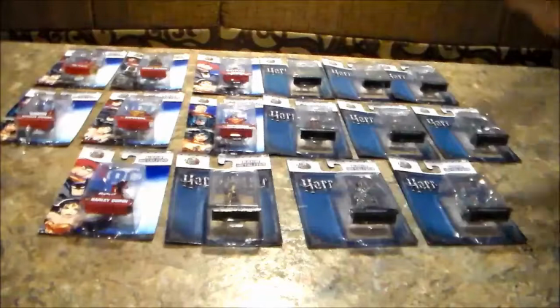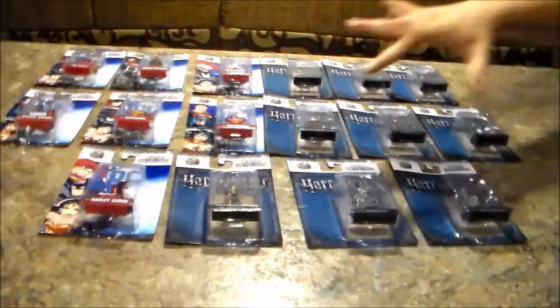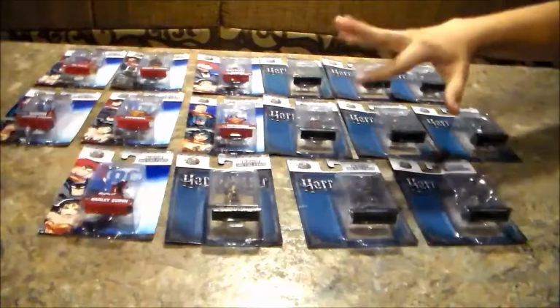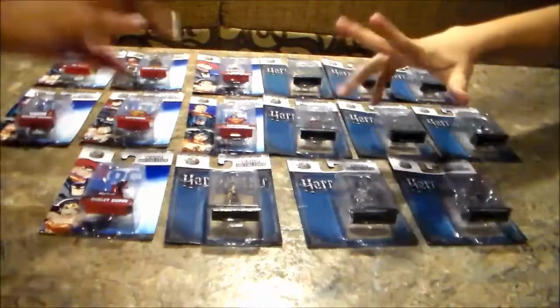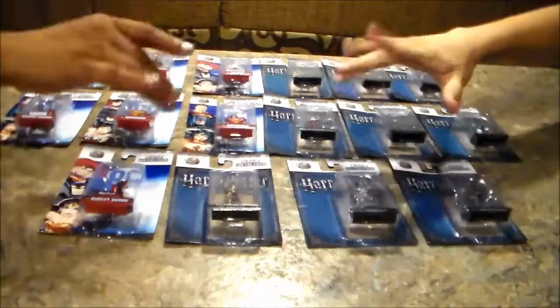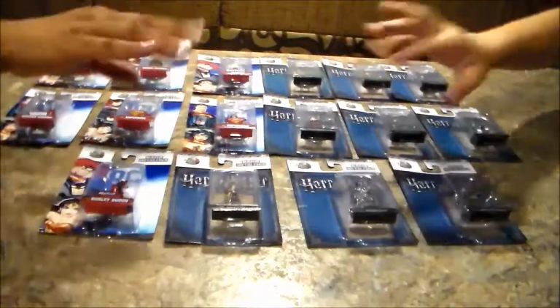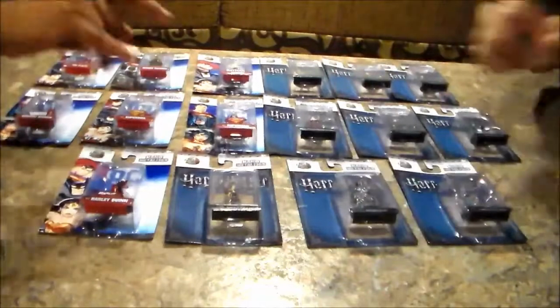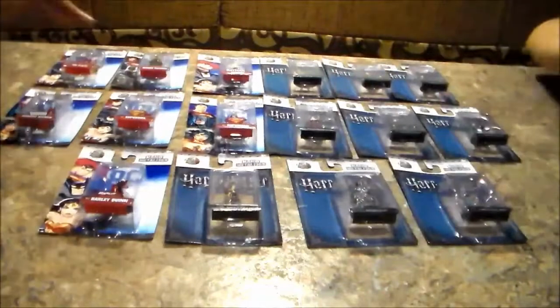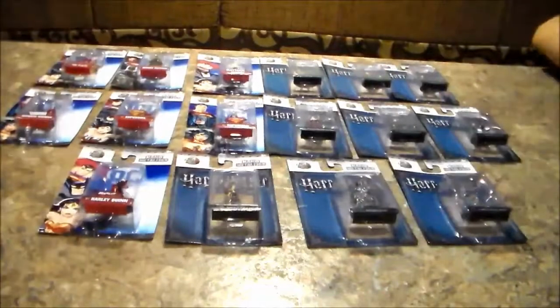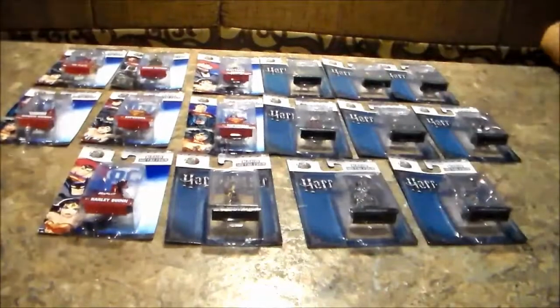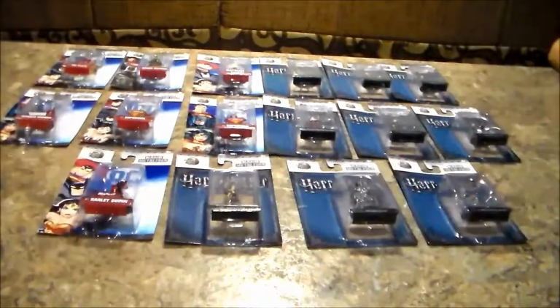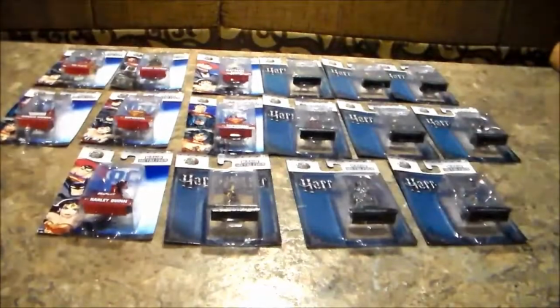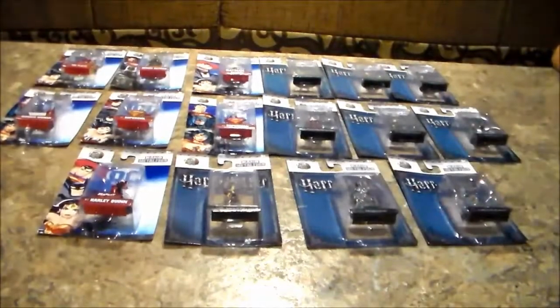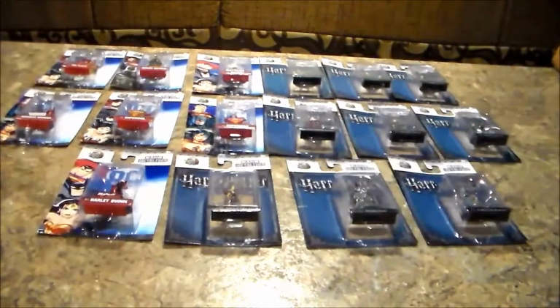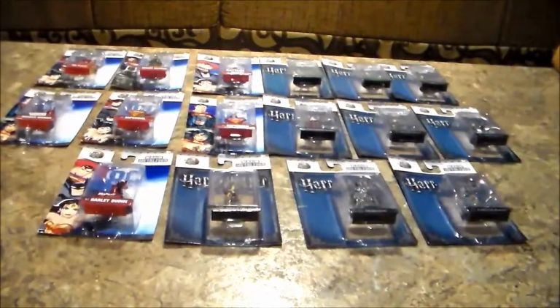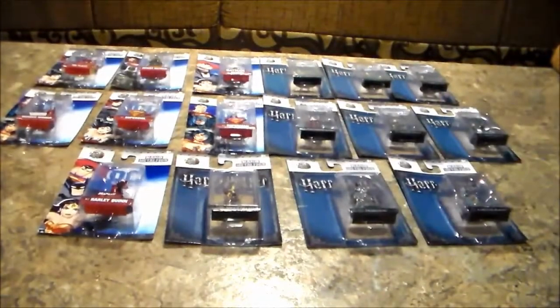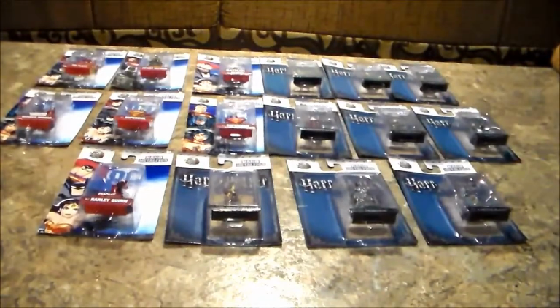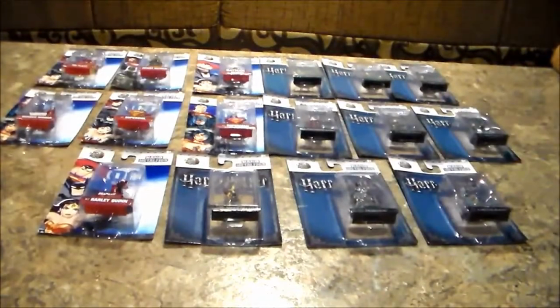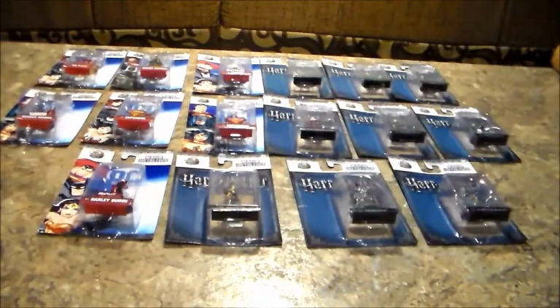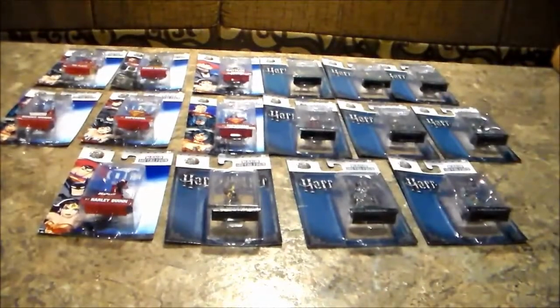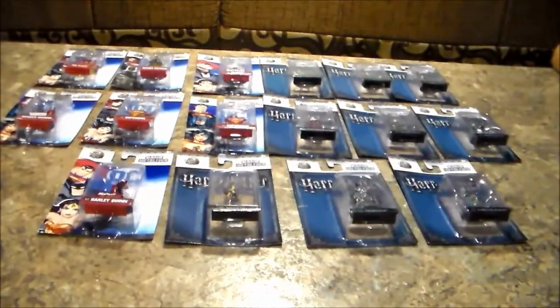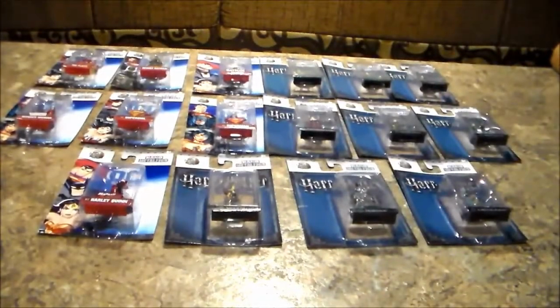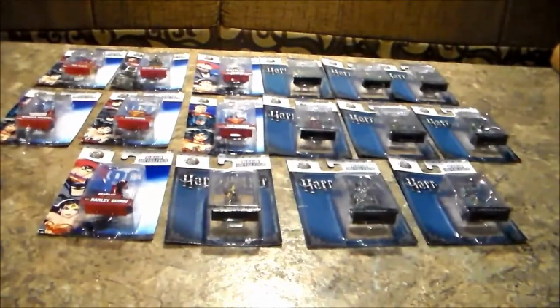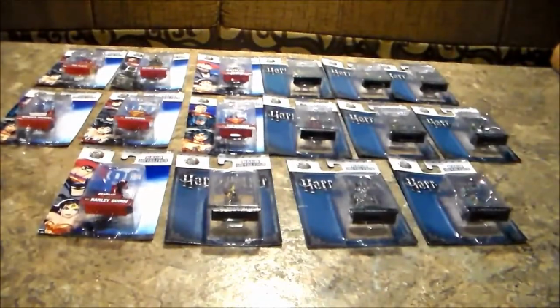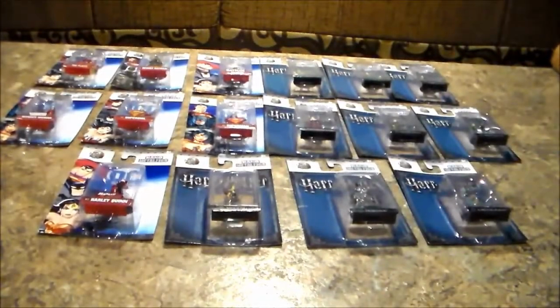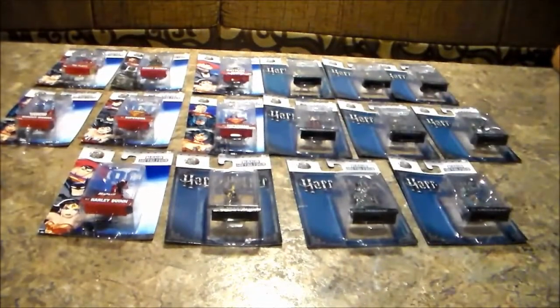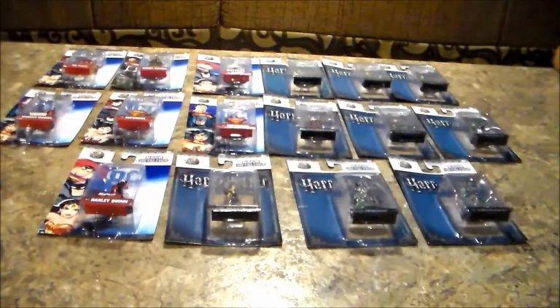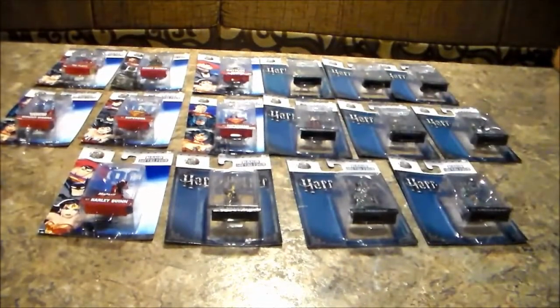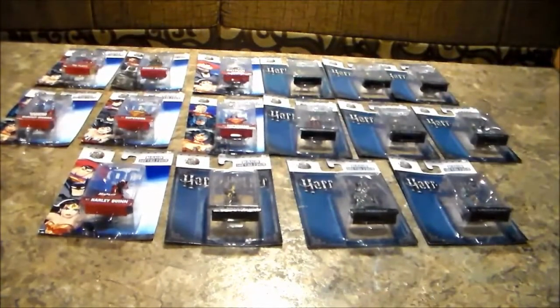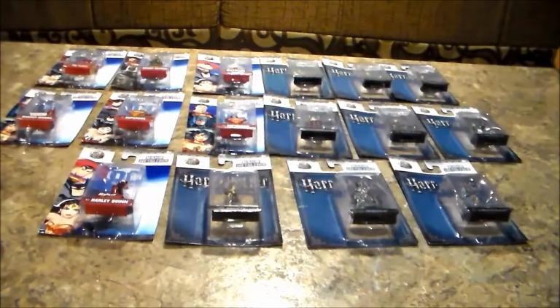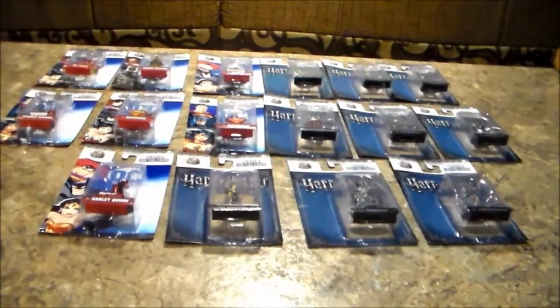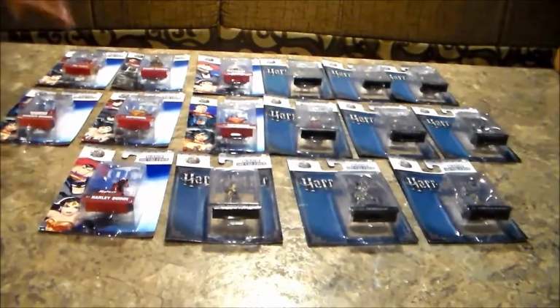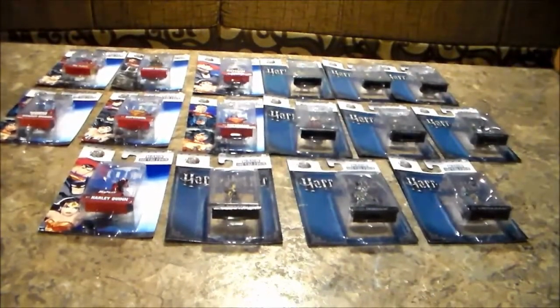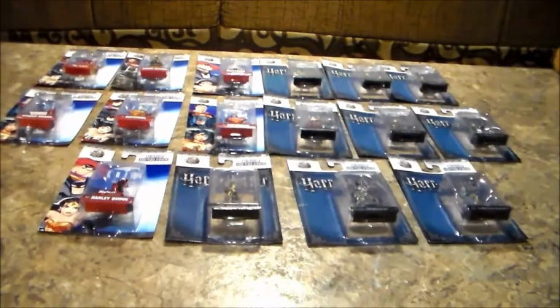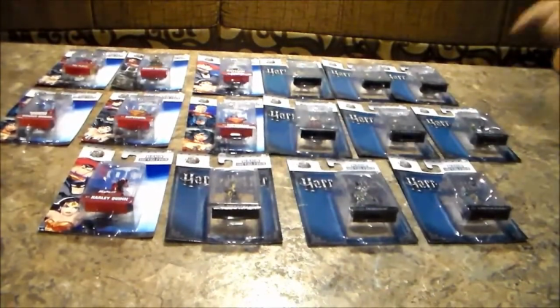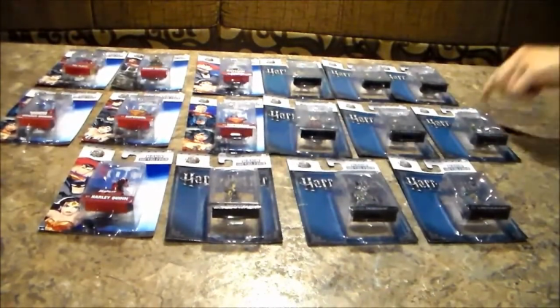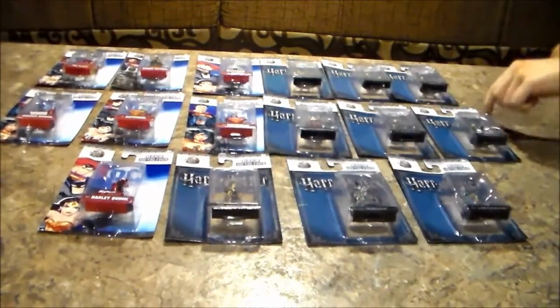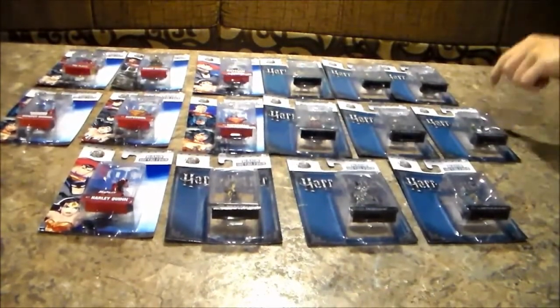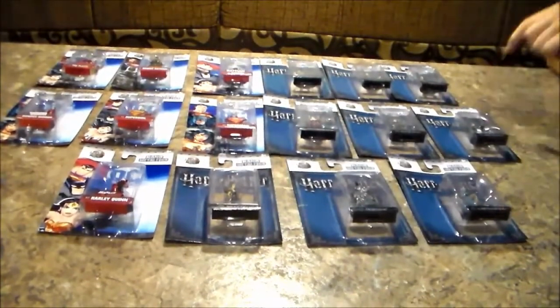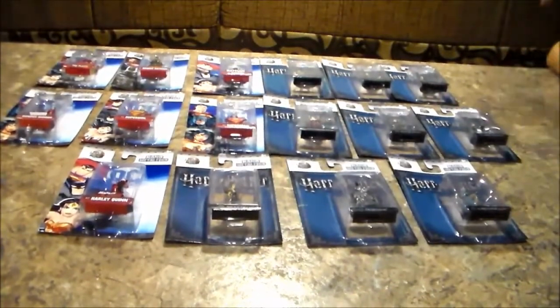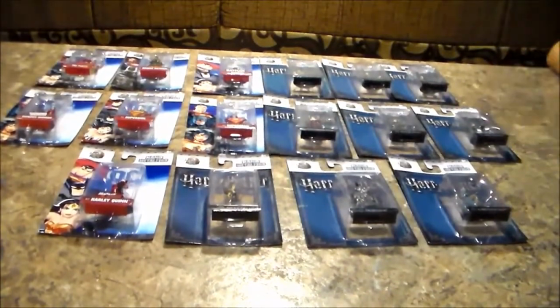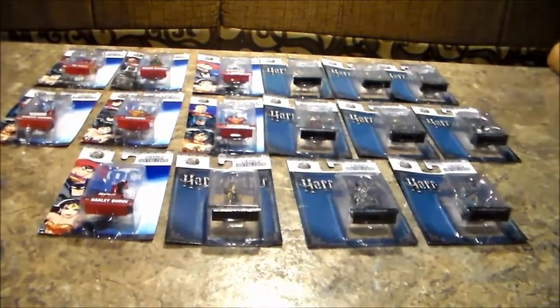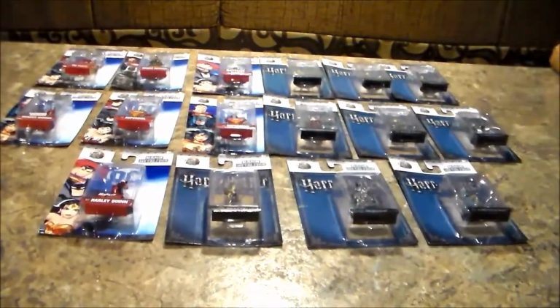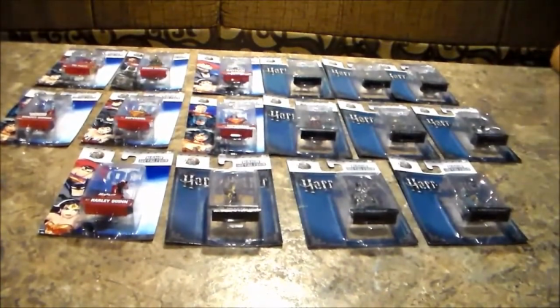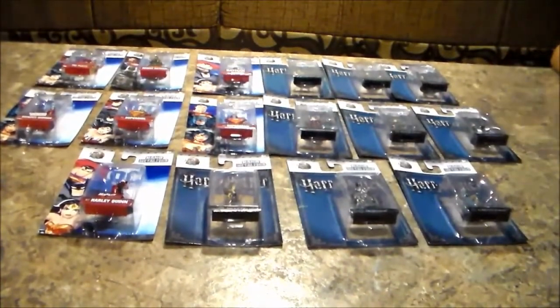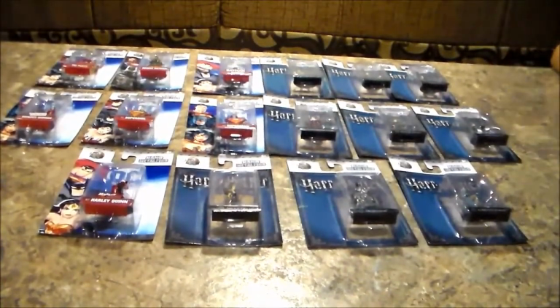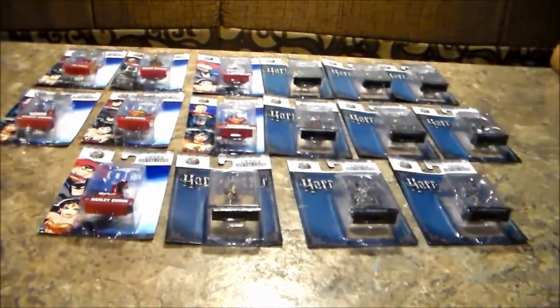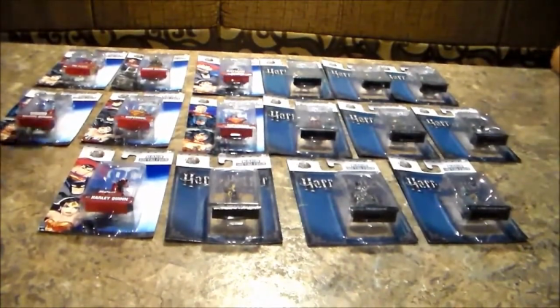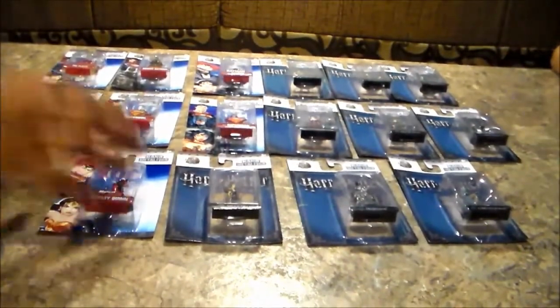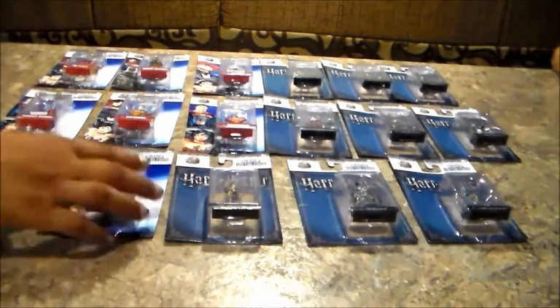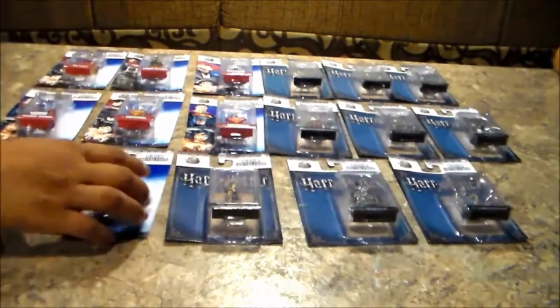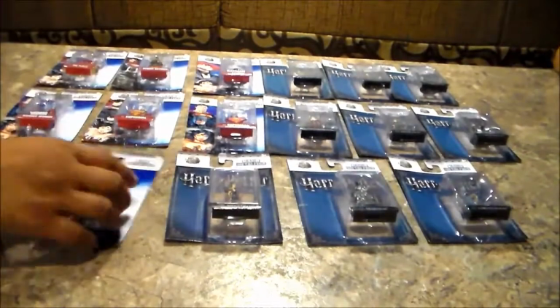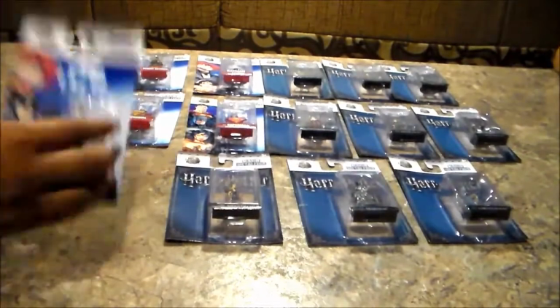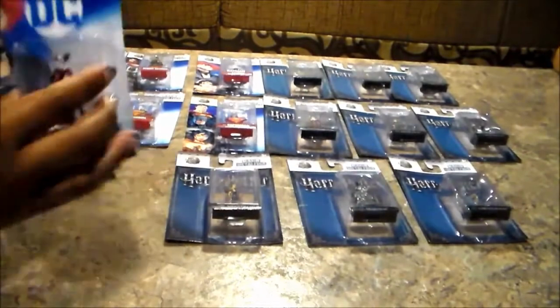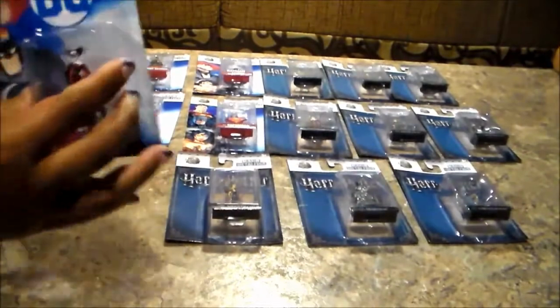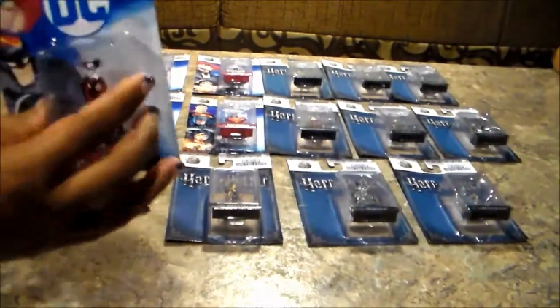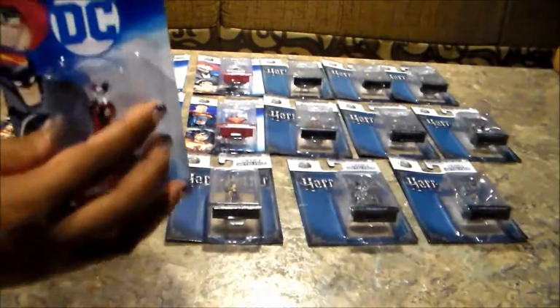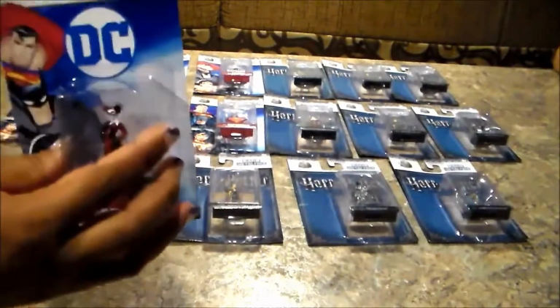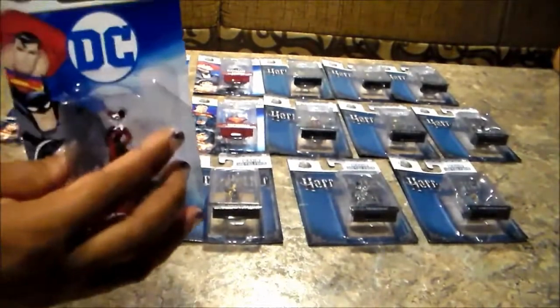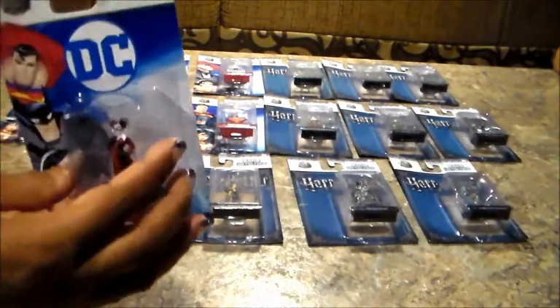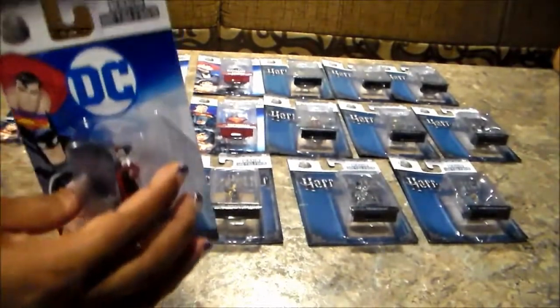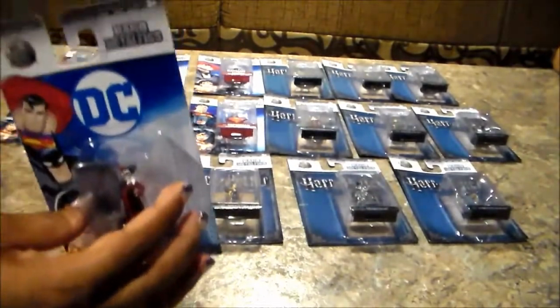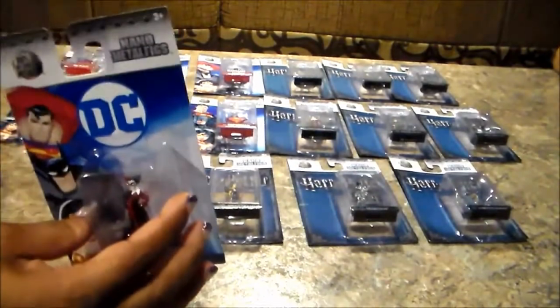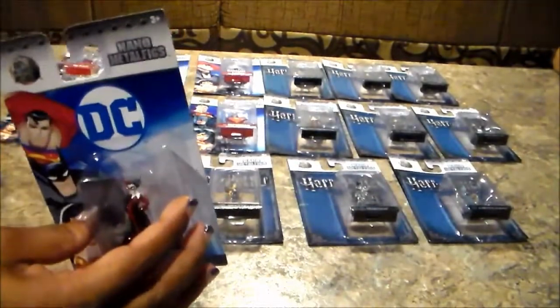Hey there! Today we'll be unboxing Nano Metal Fix right here.